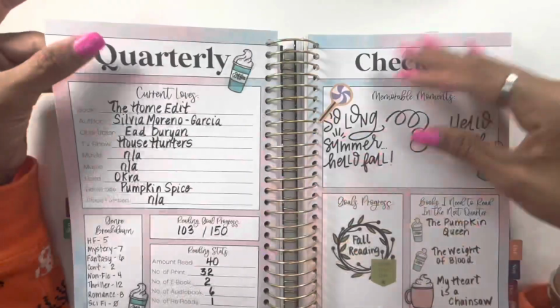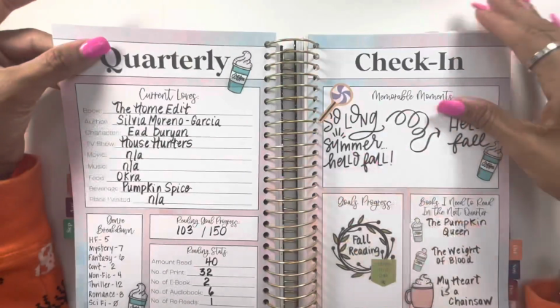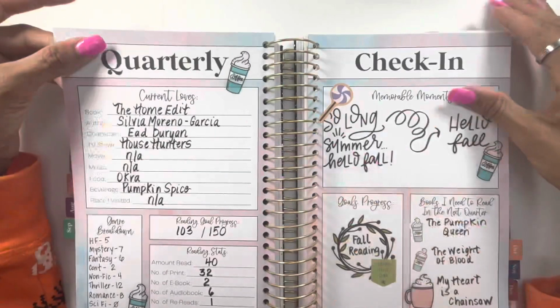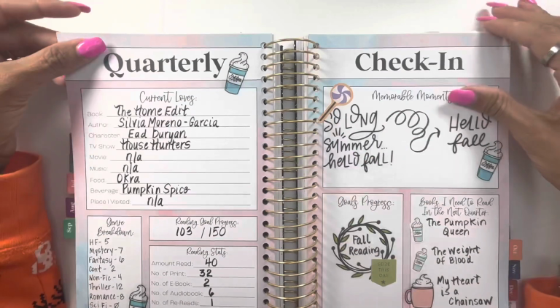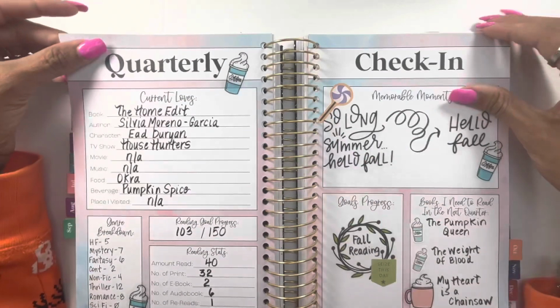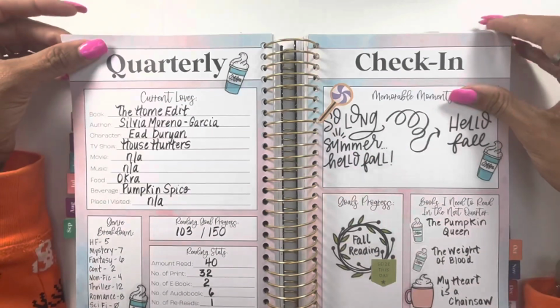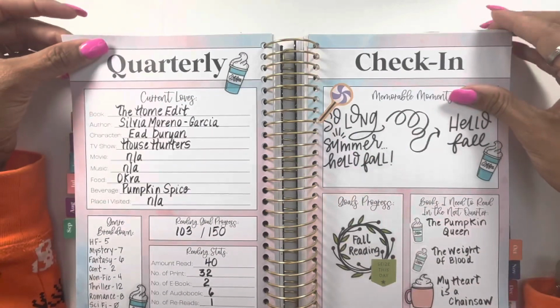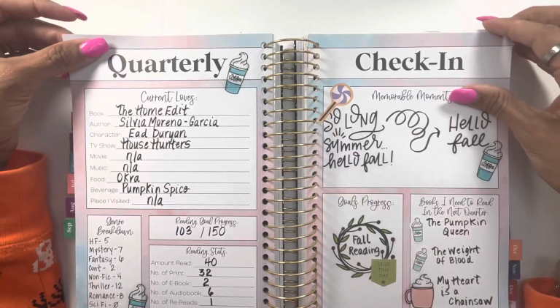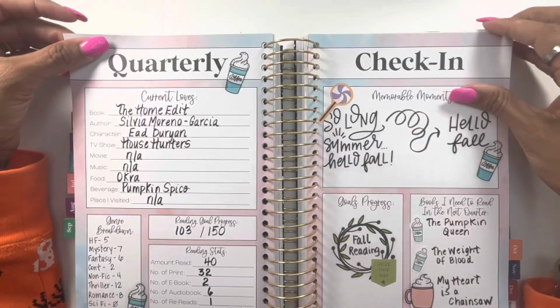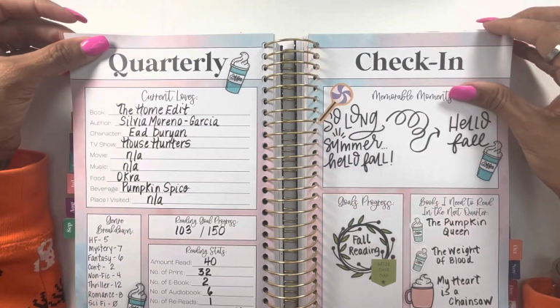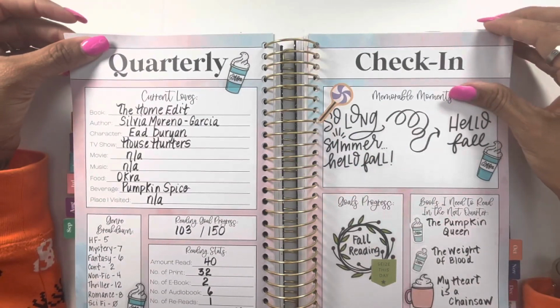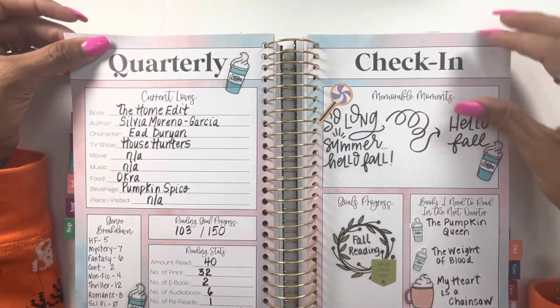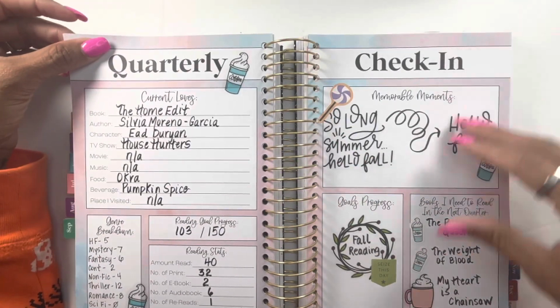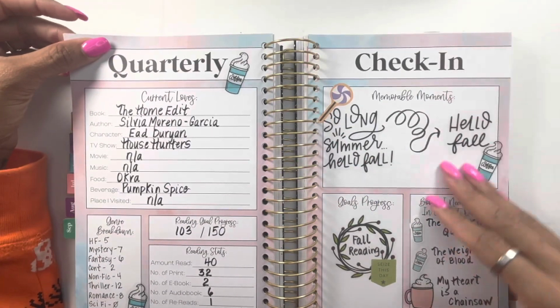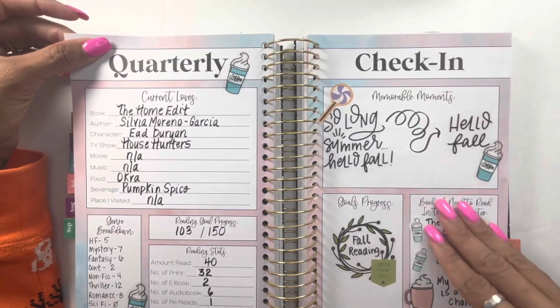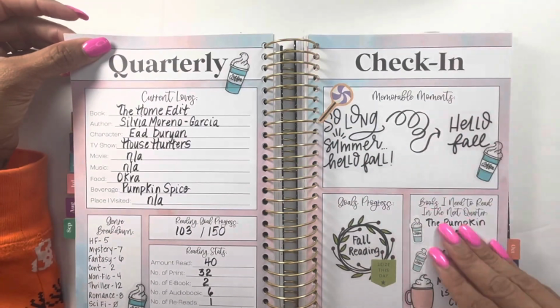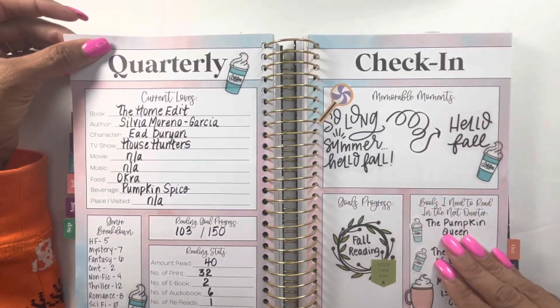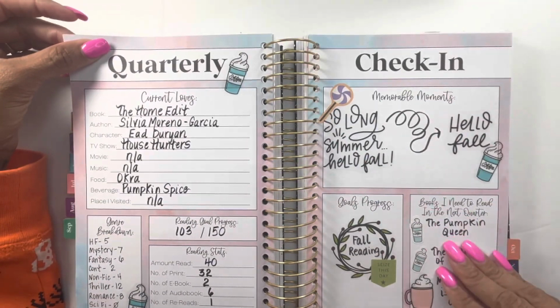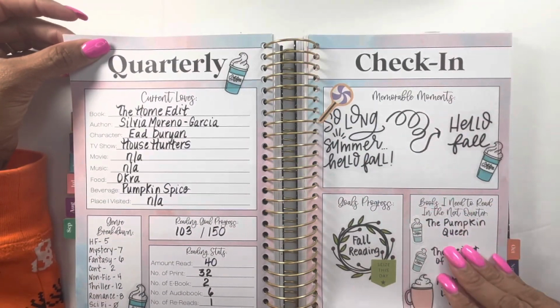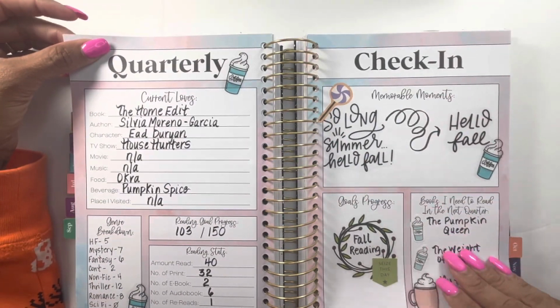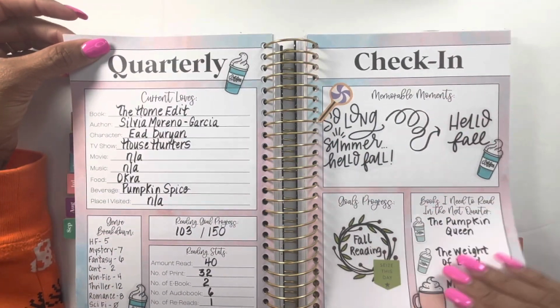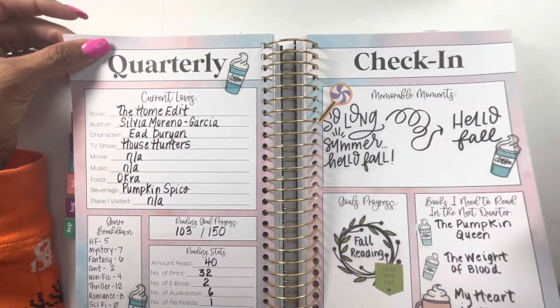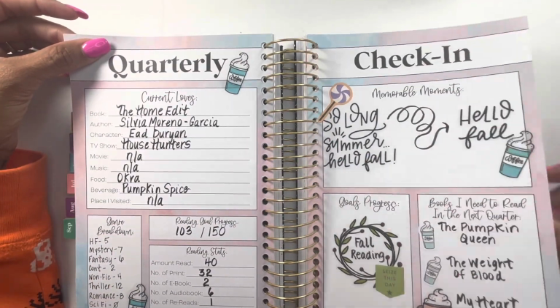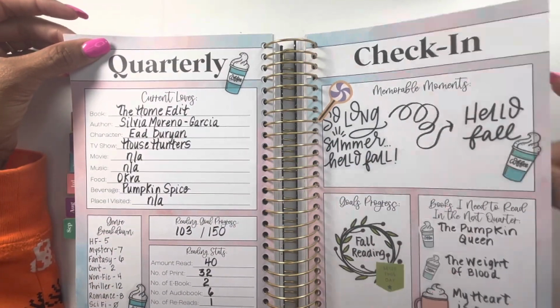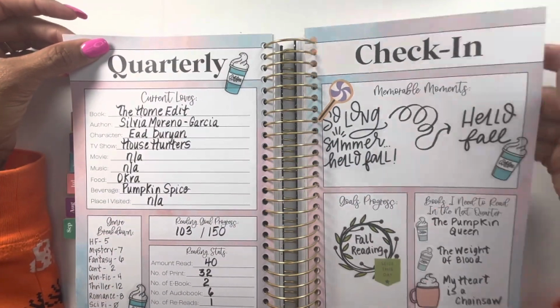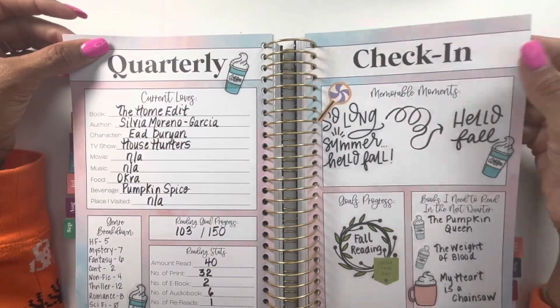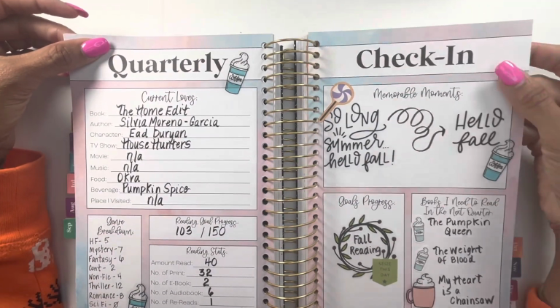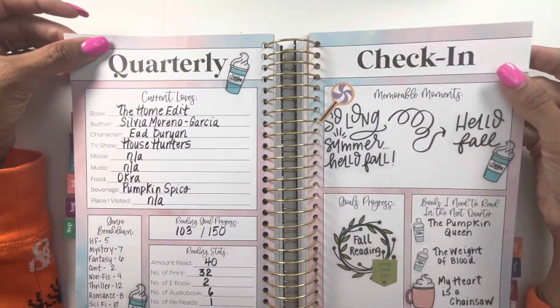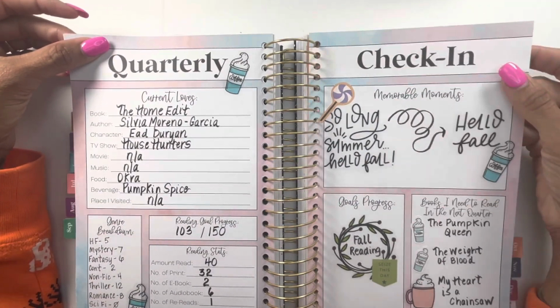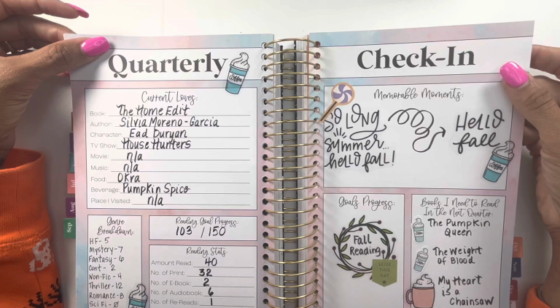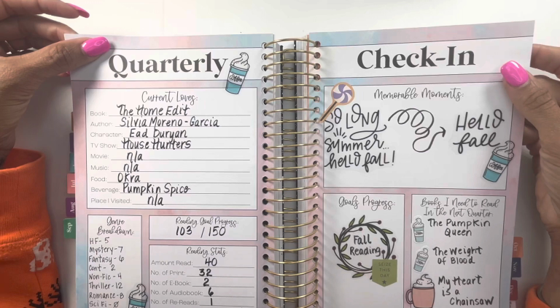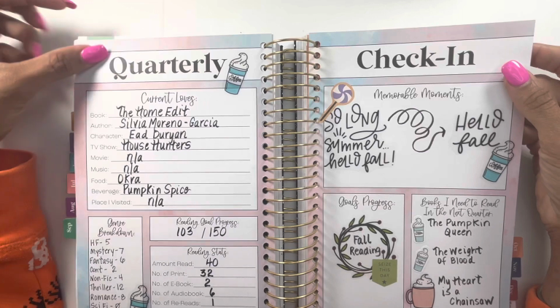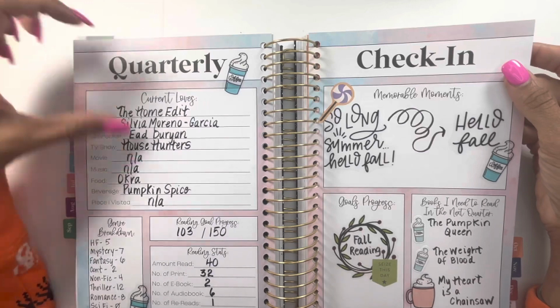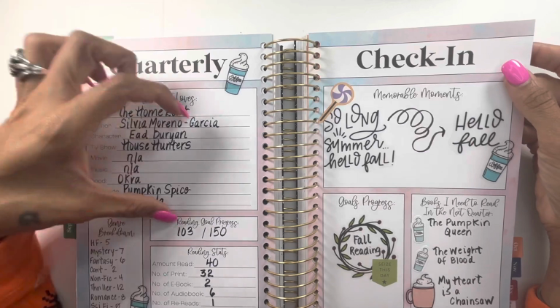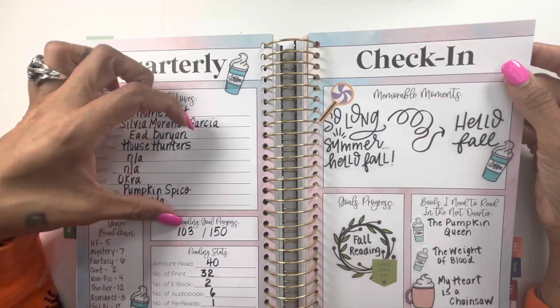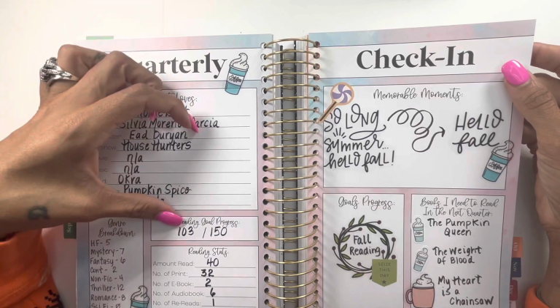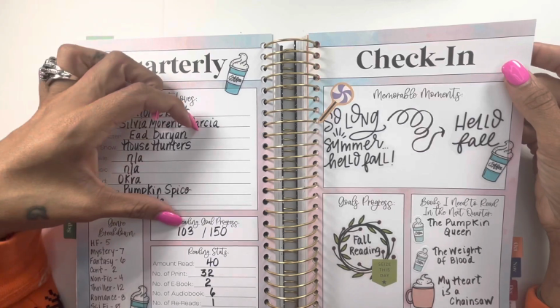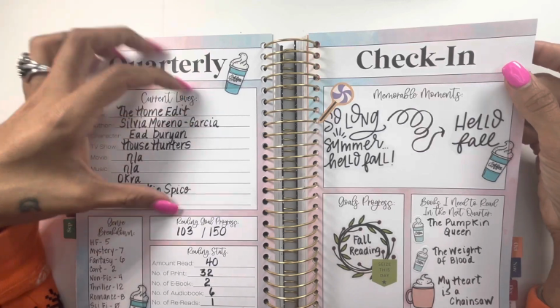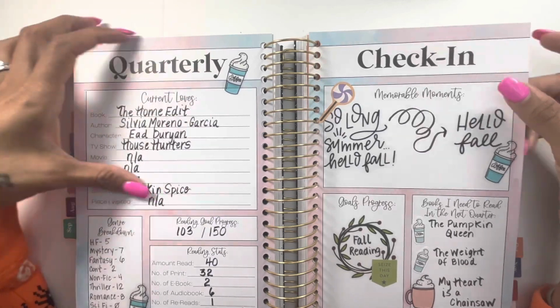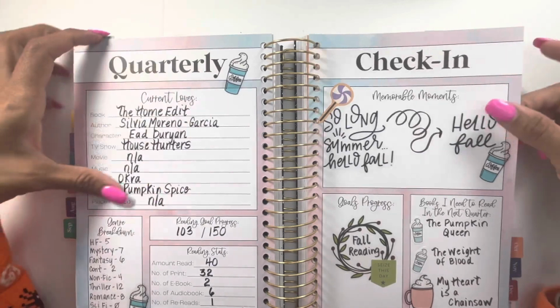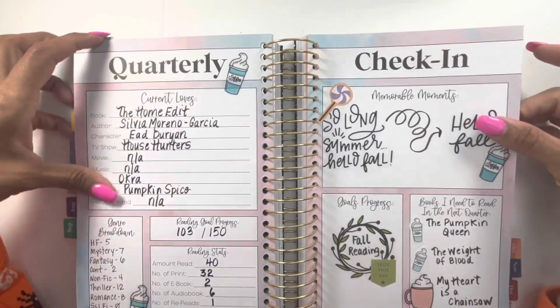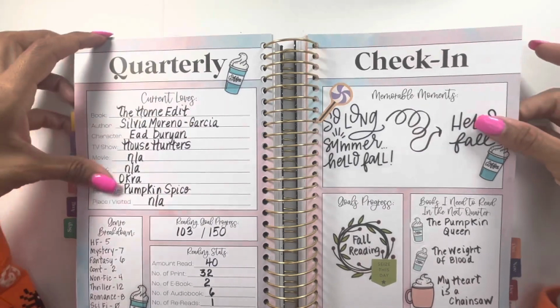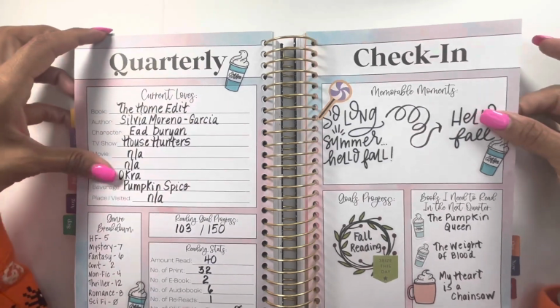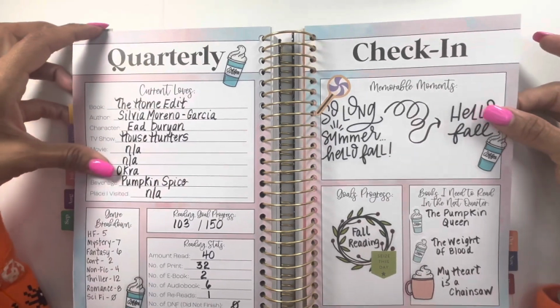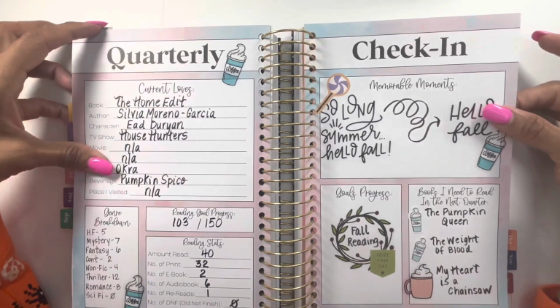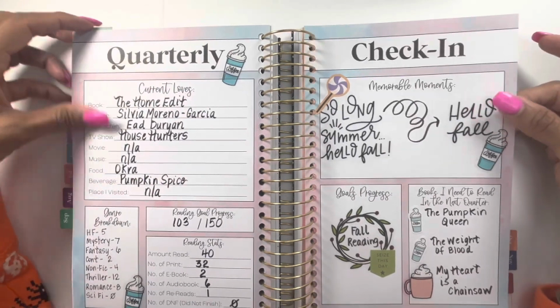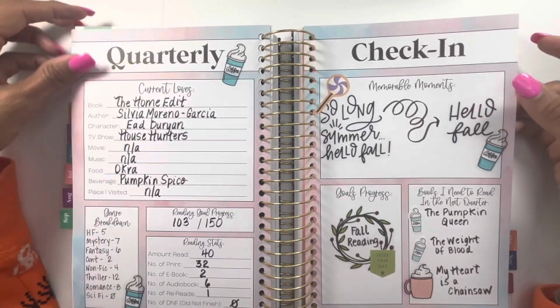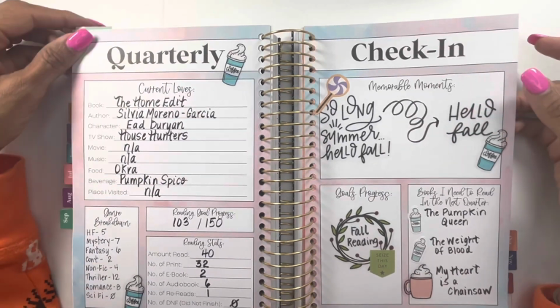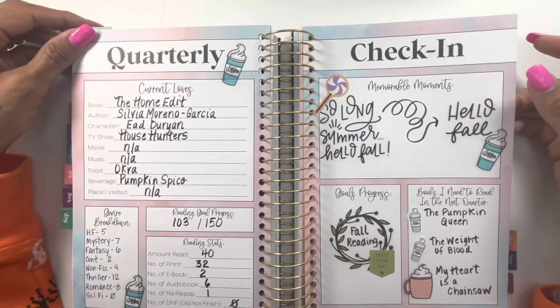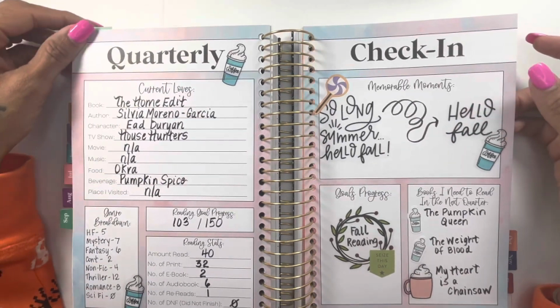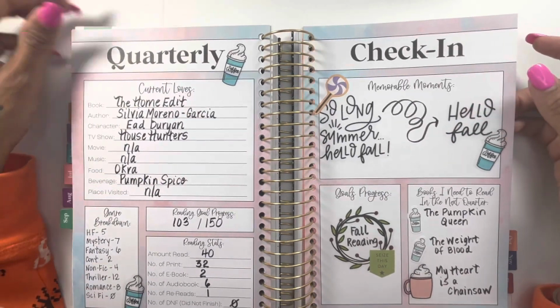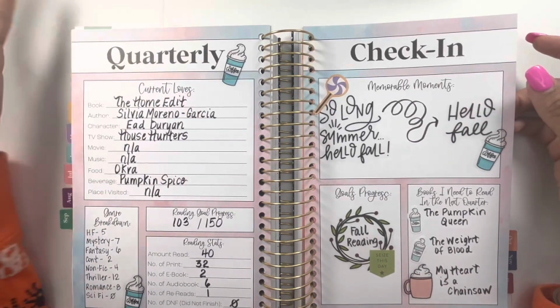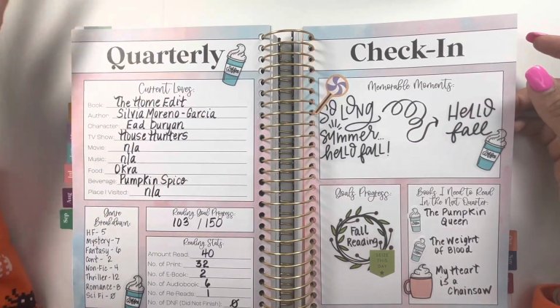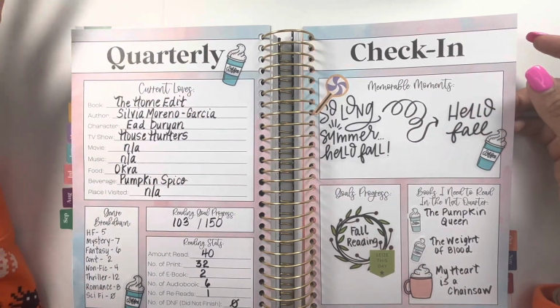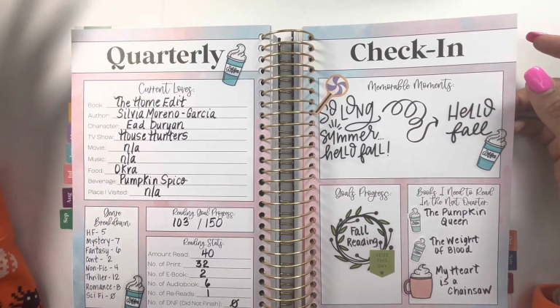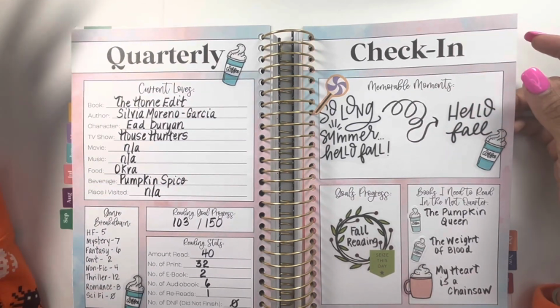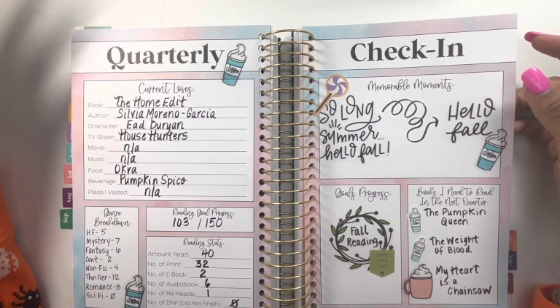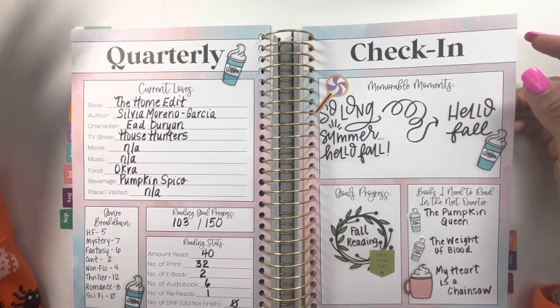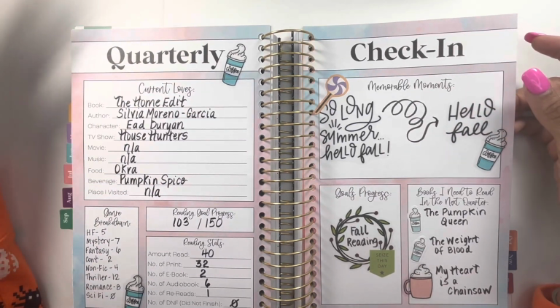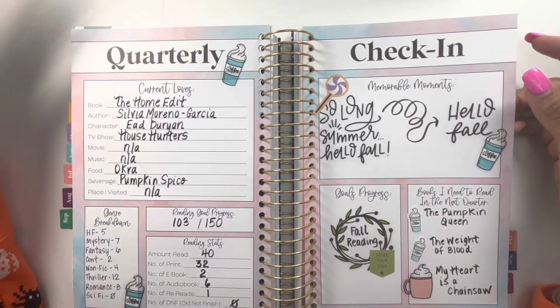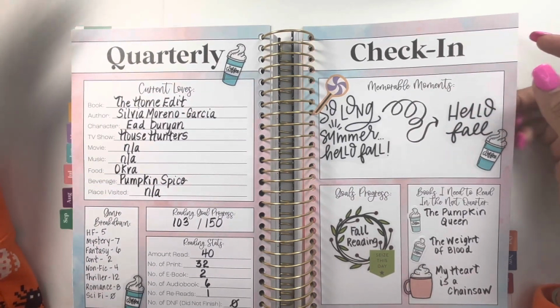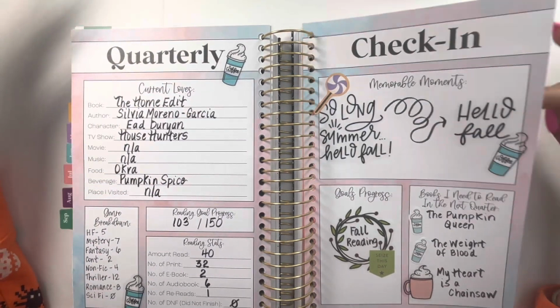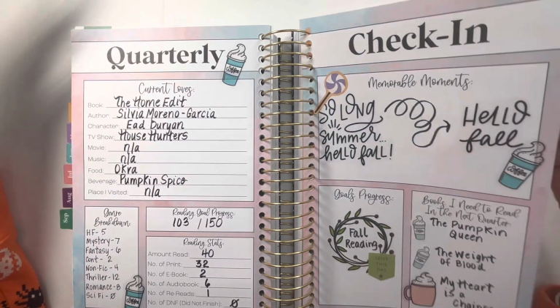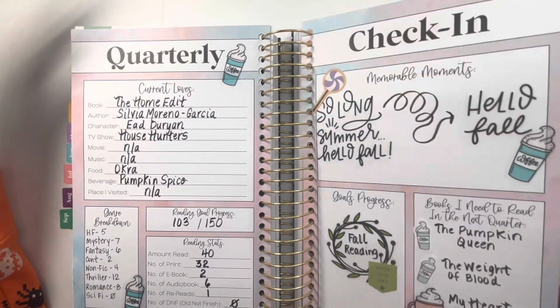Here is my quarterly recap — I was at 103 out of my 150 goal at that point, which is not bad at all.